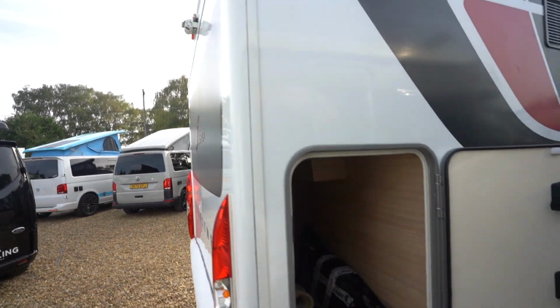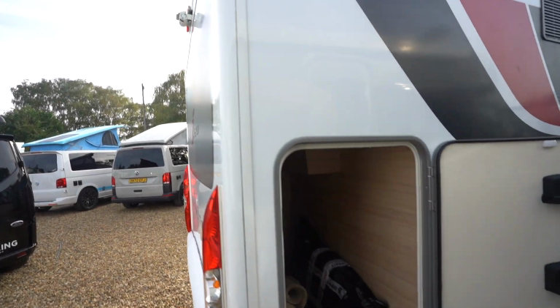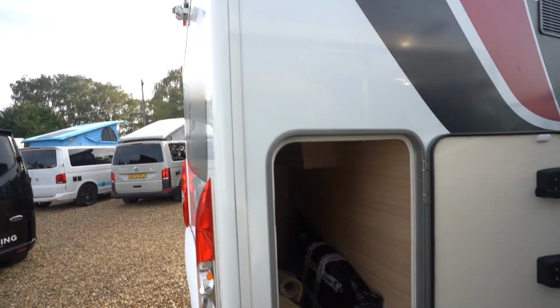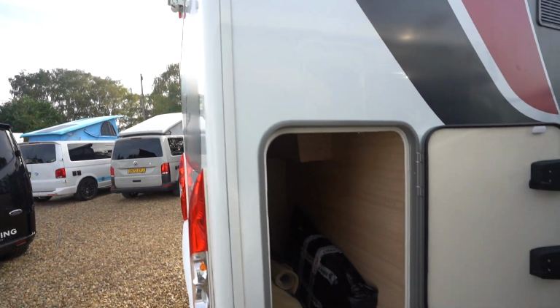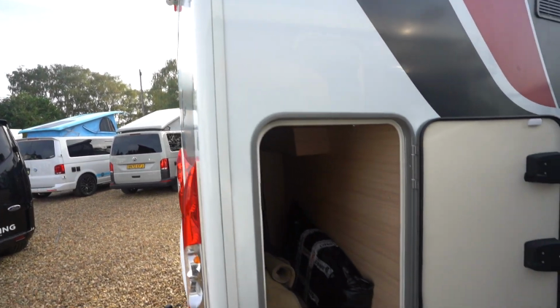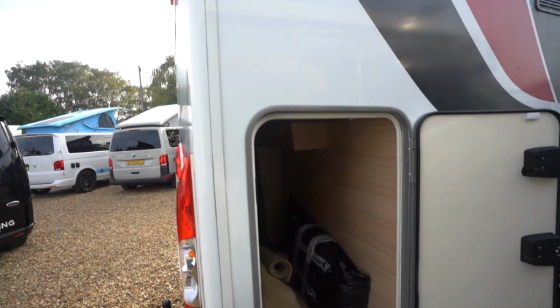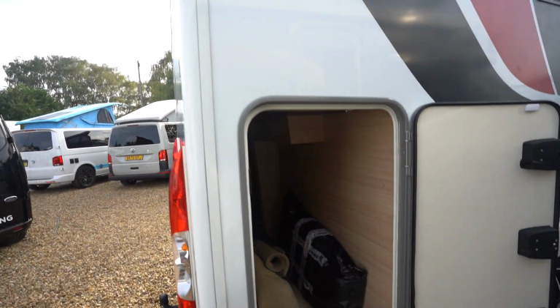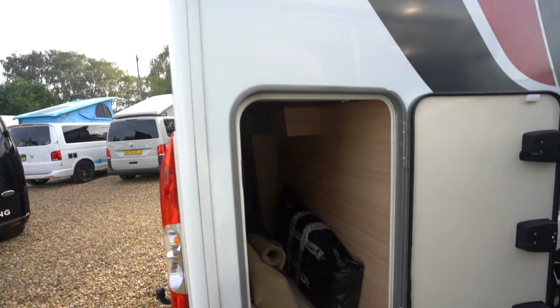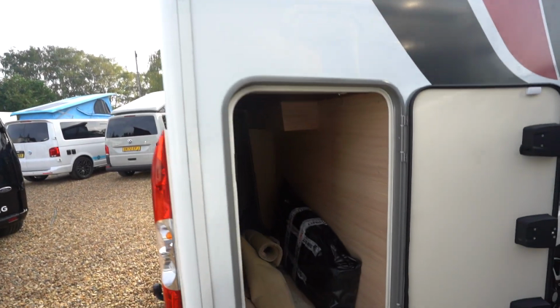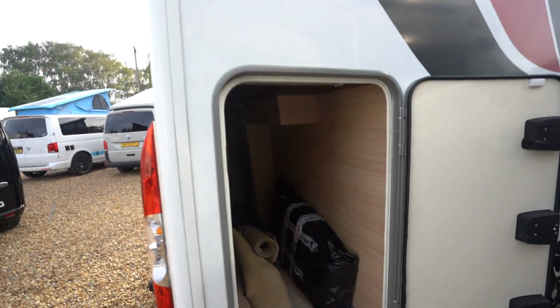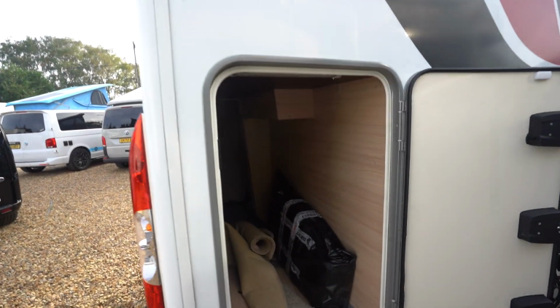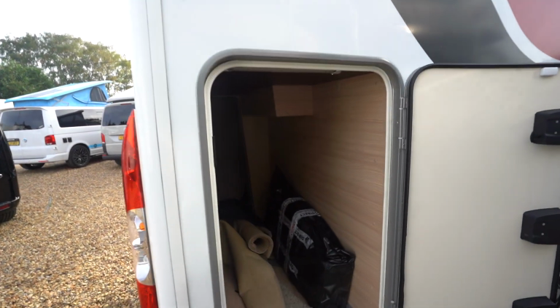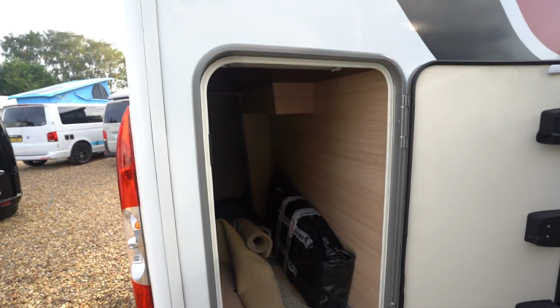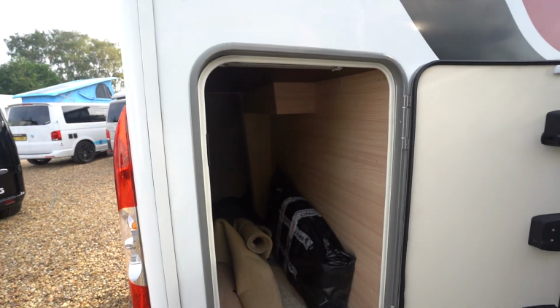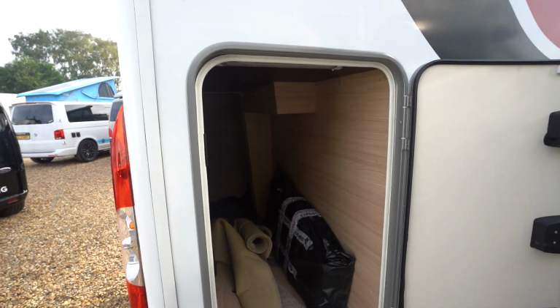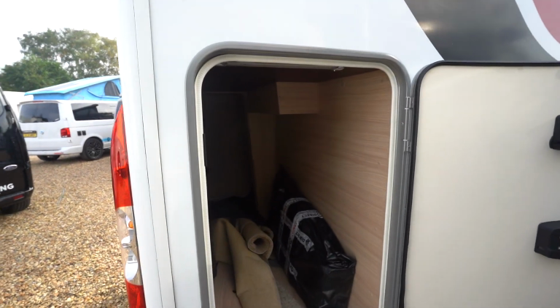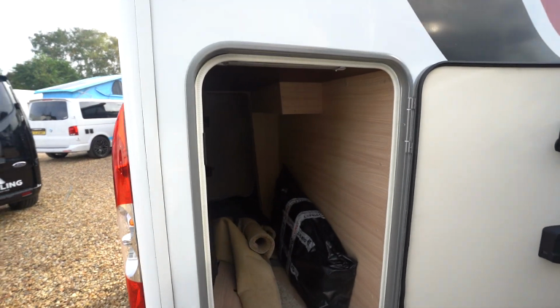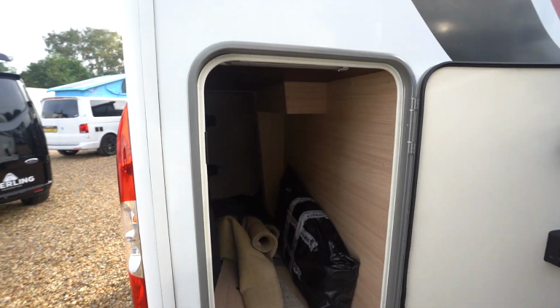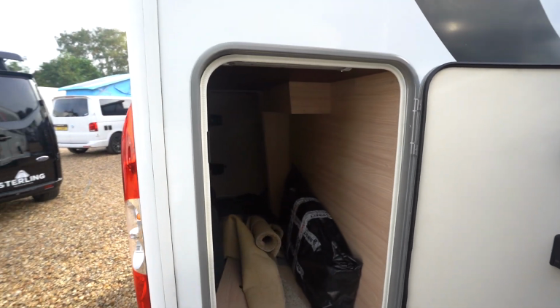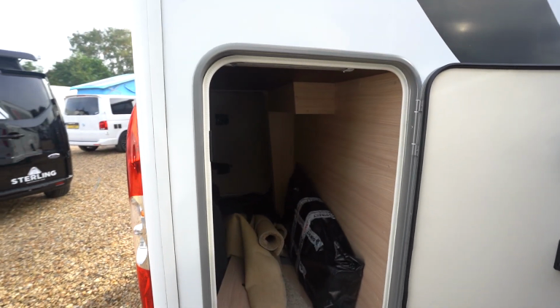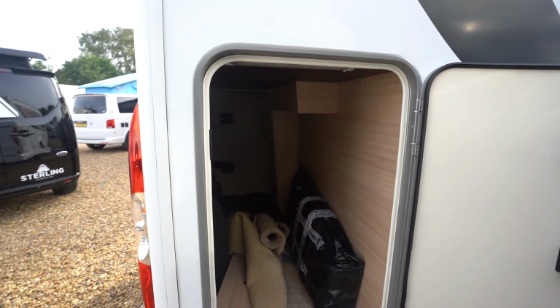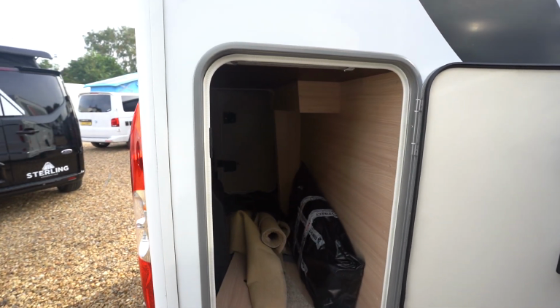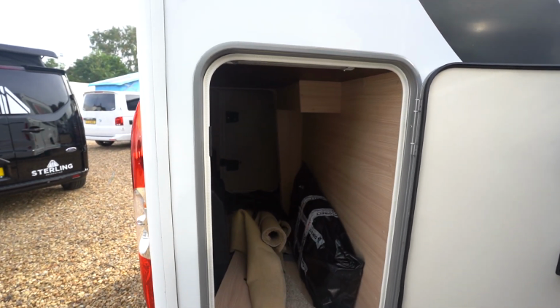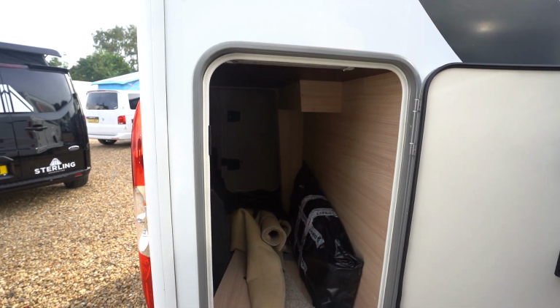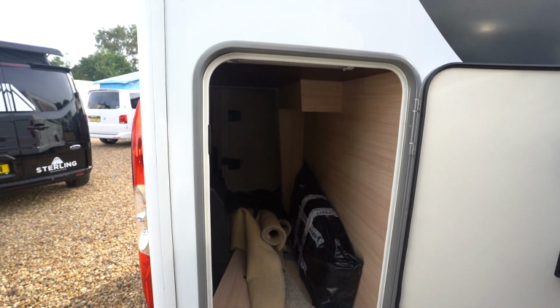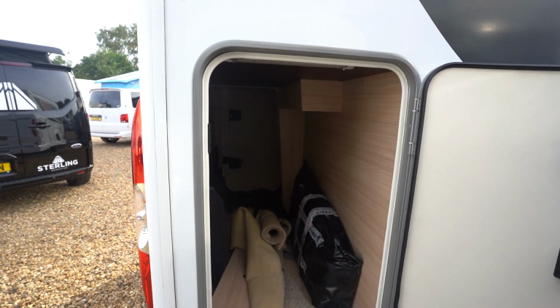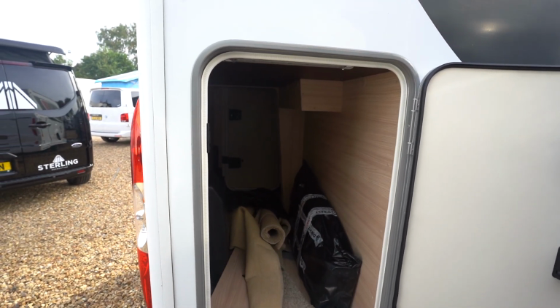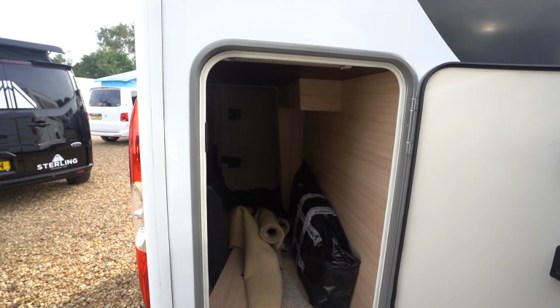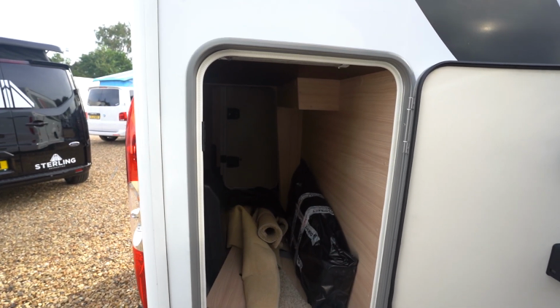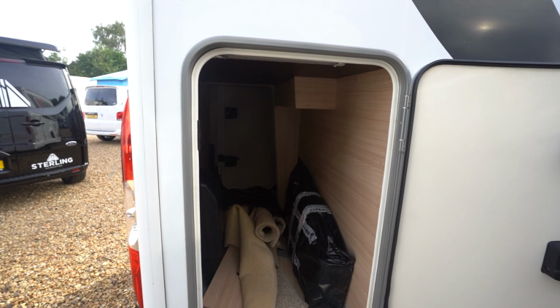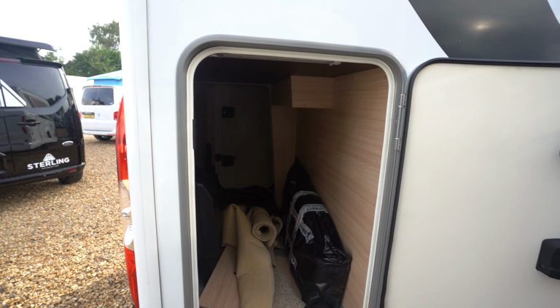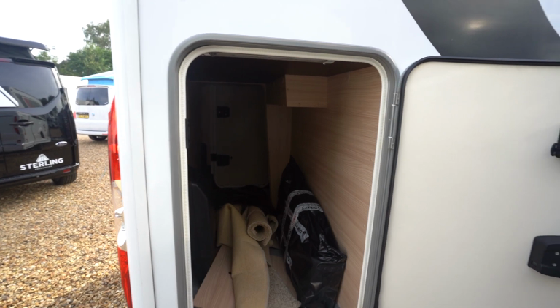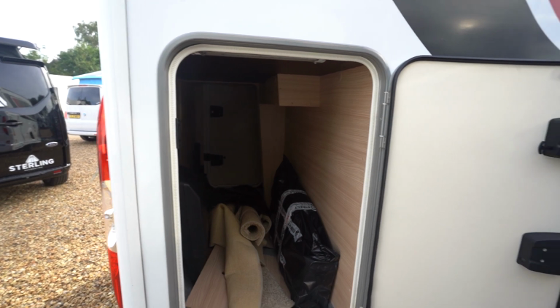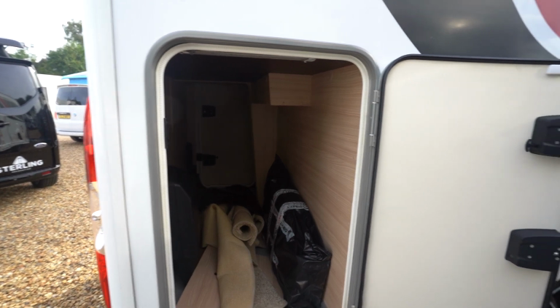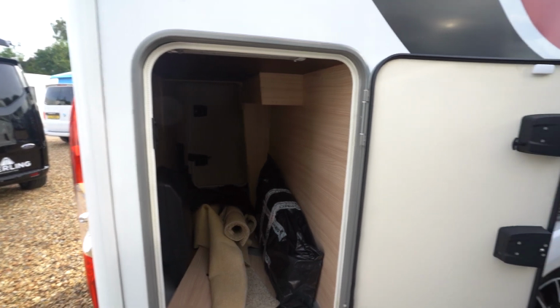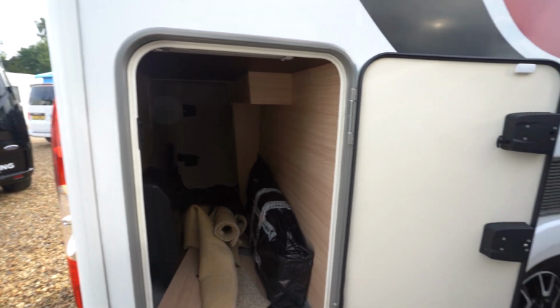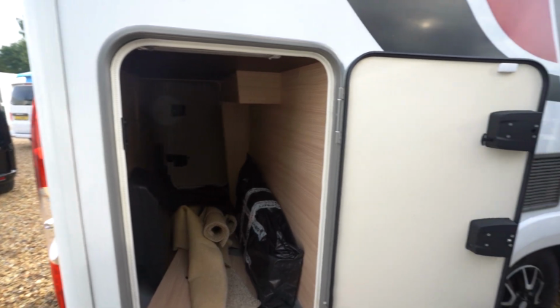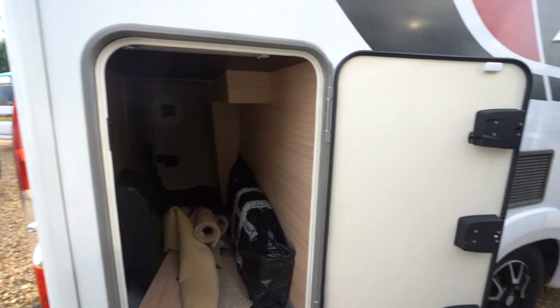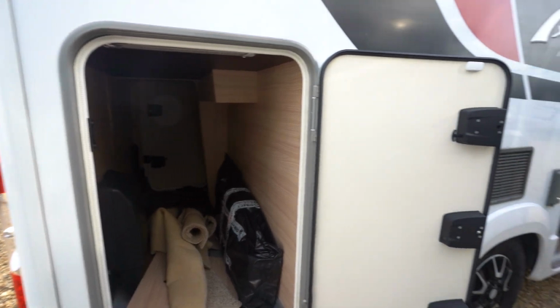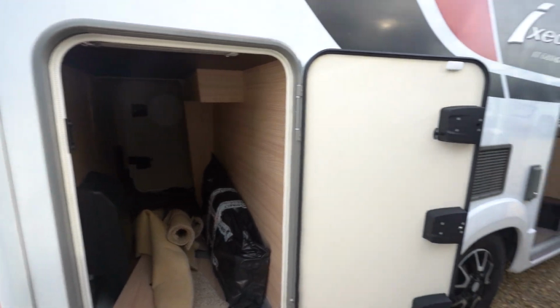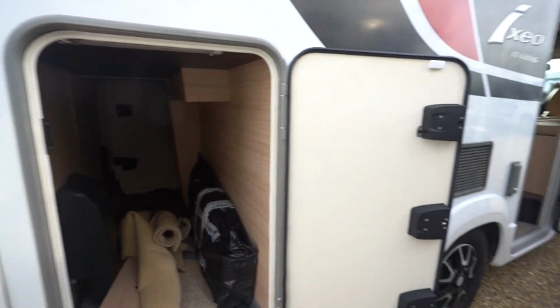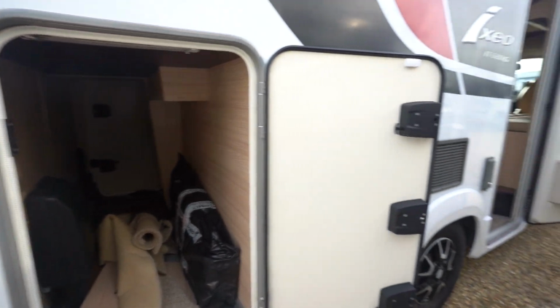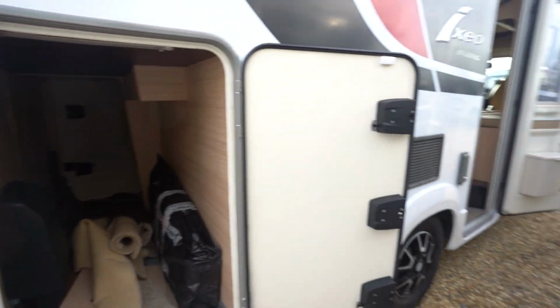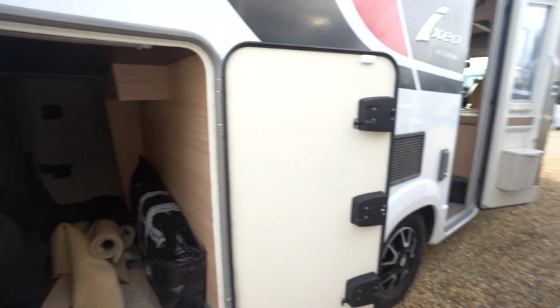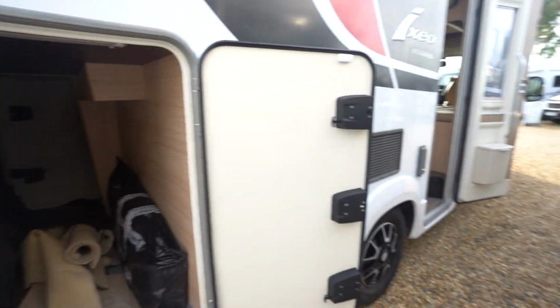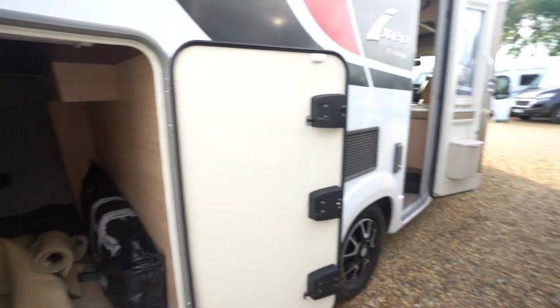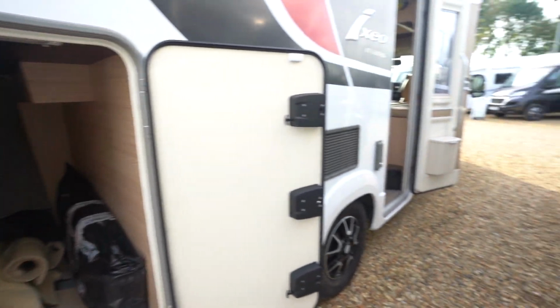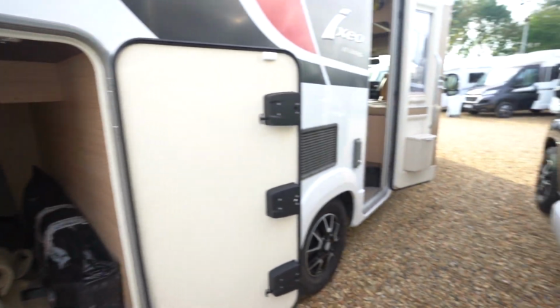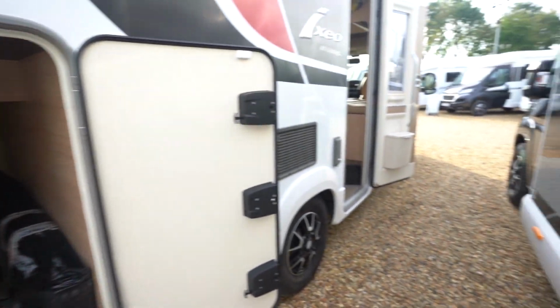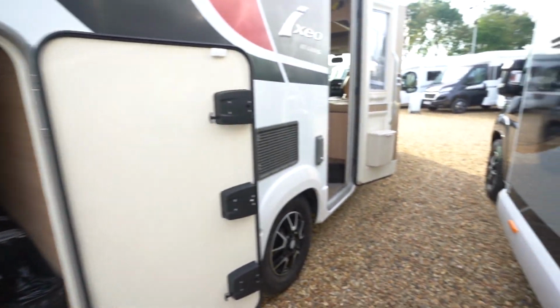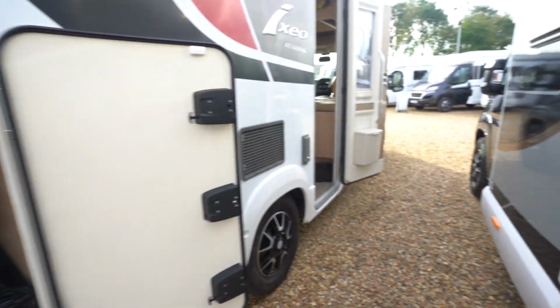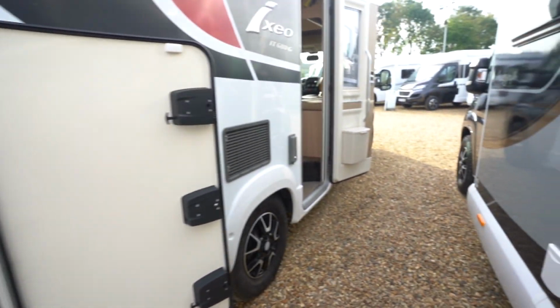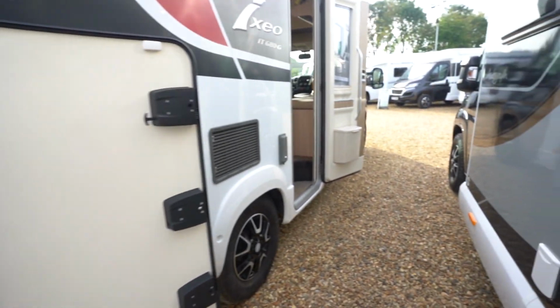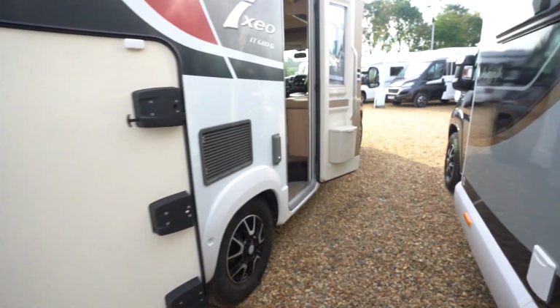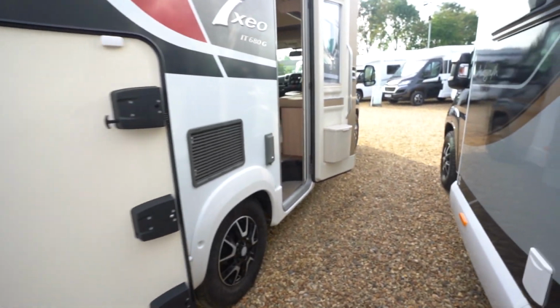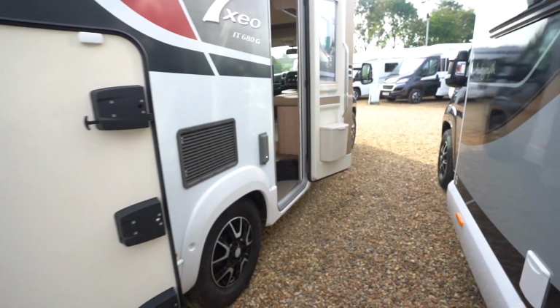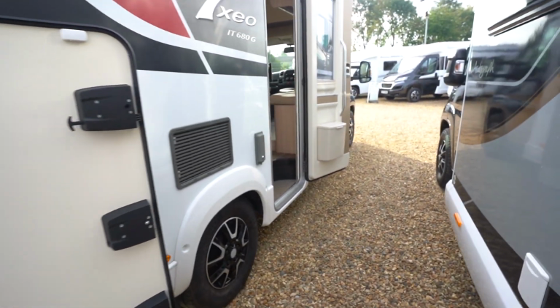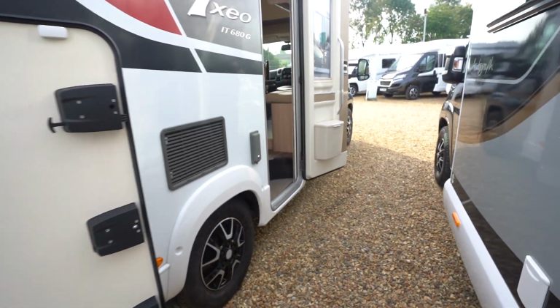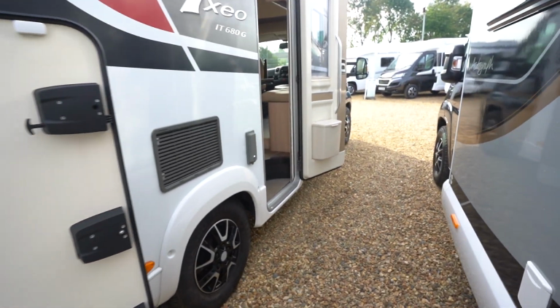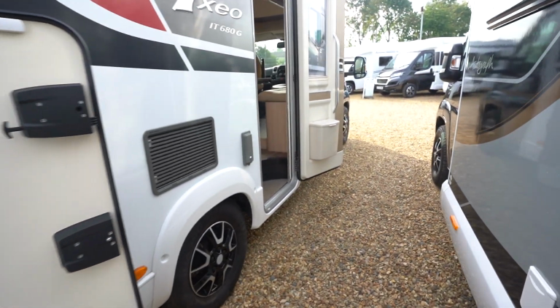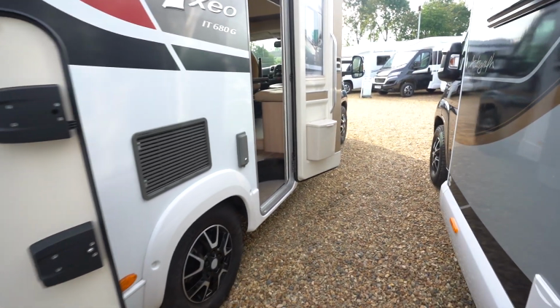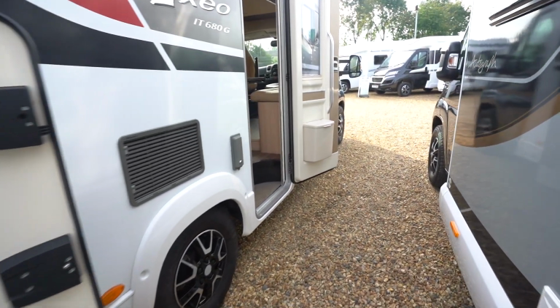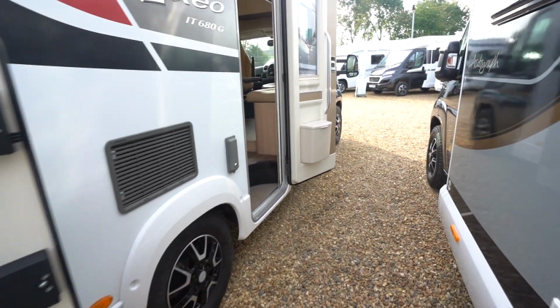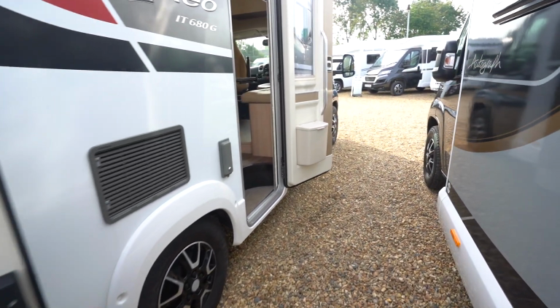It's got a nice large garage with doors on both sides. The carpets are in there at the moment, and an infill as well for making the additional bed.